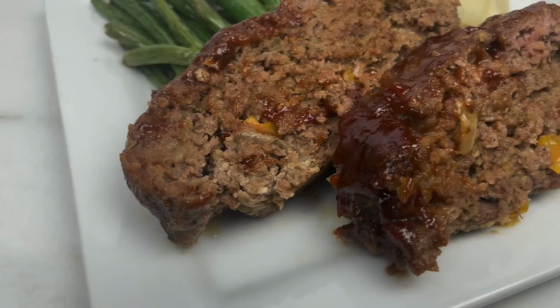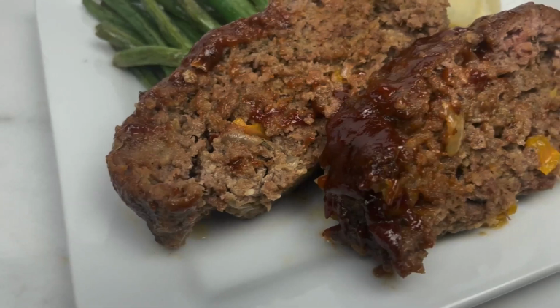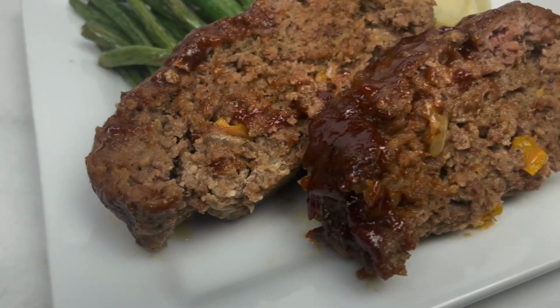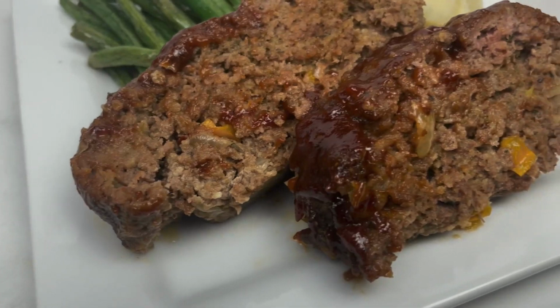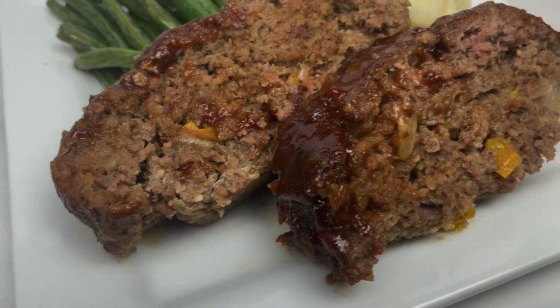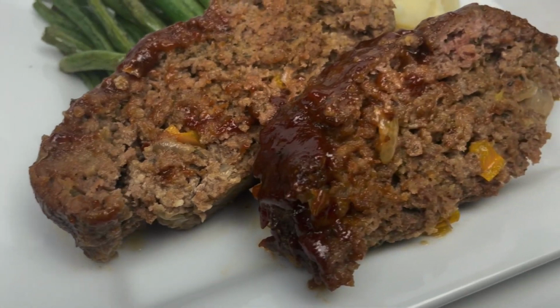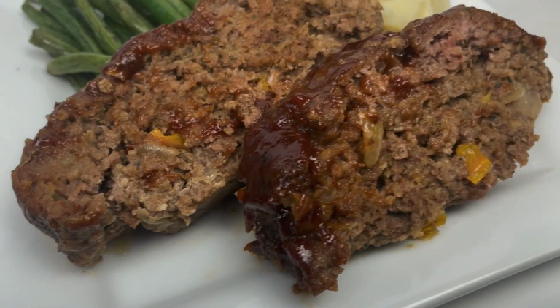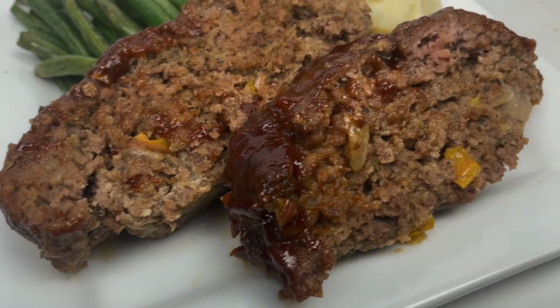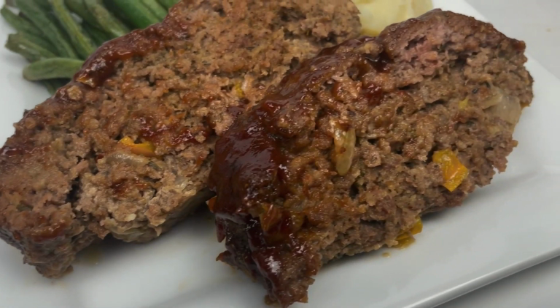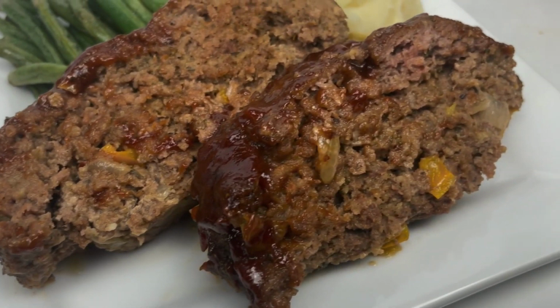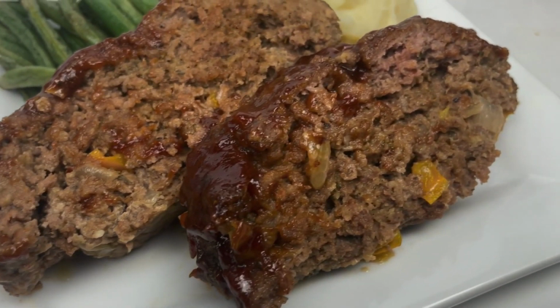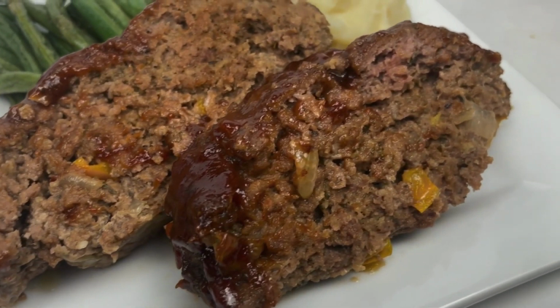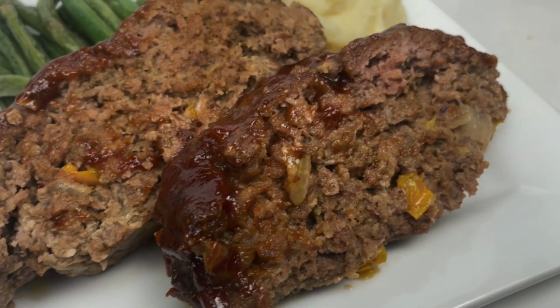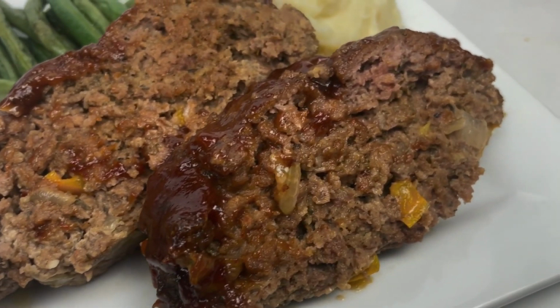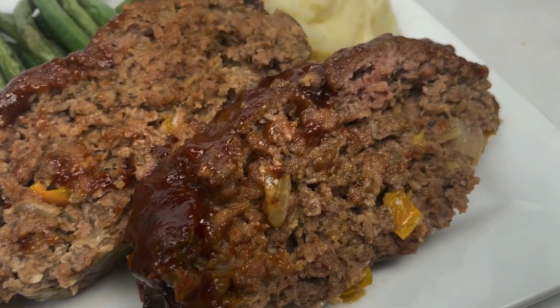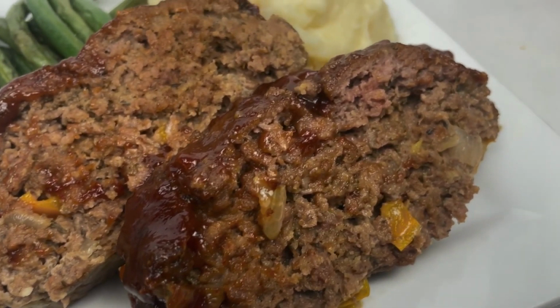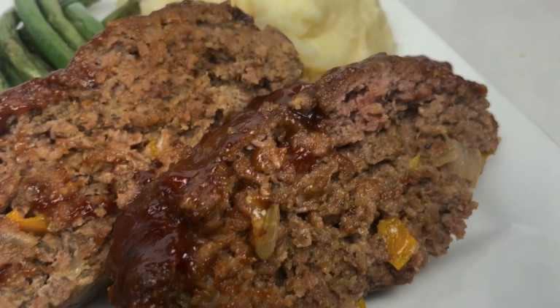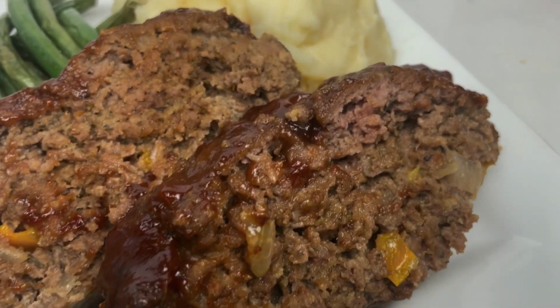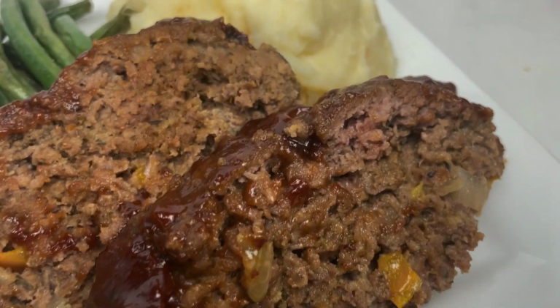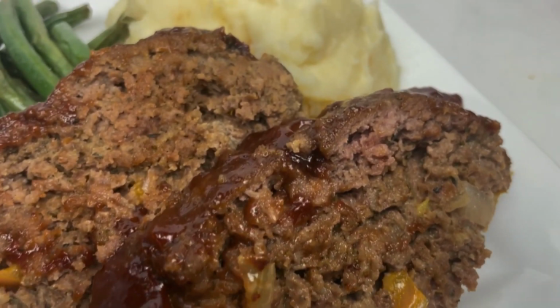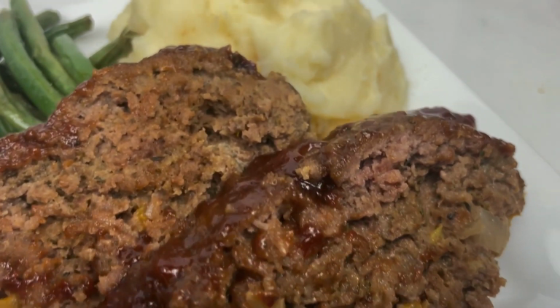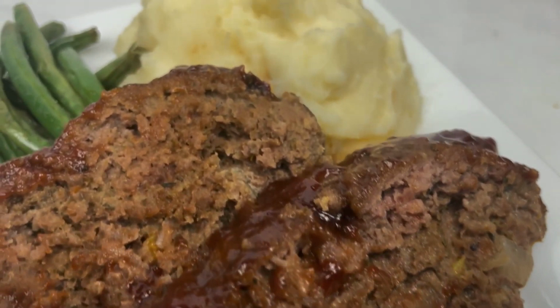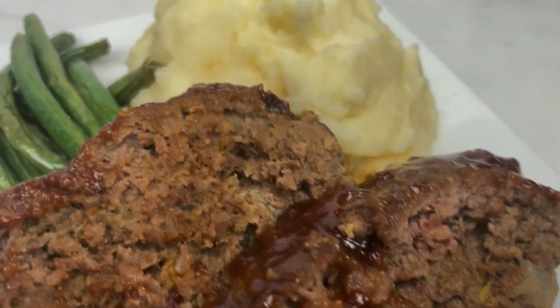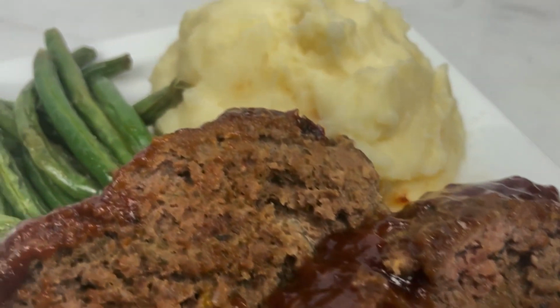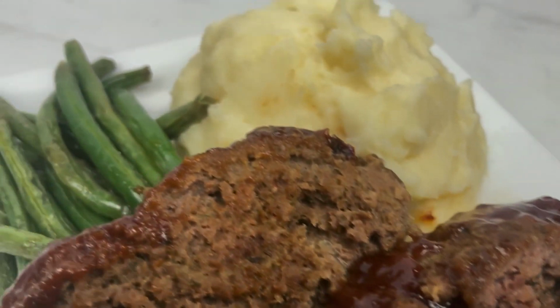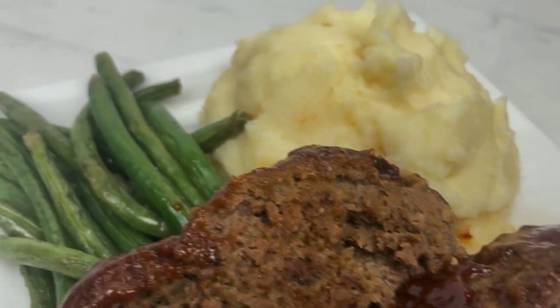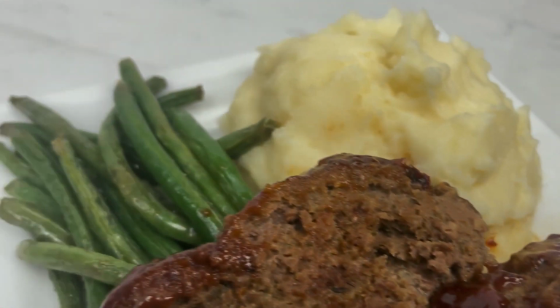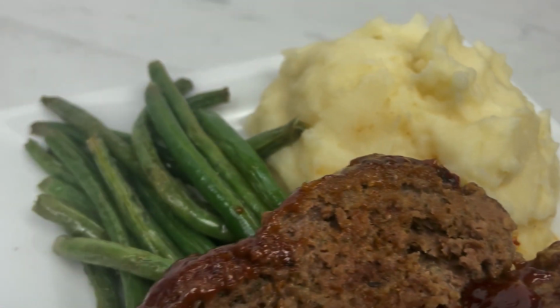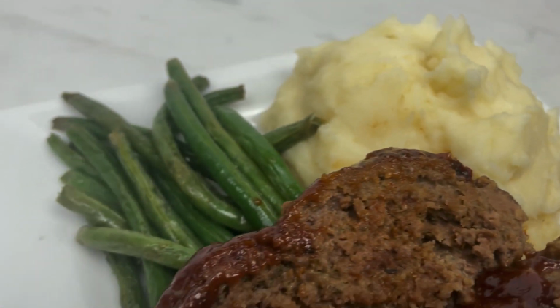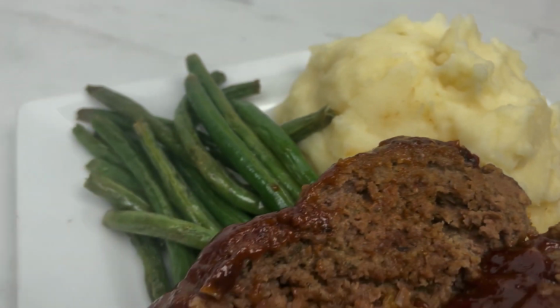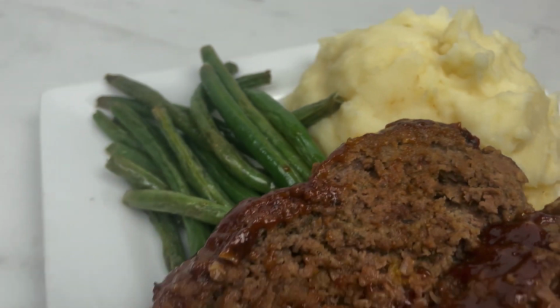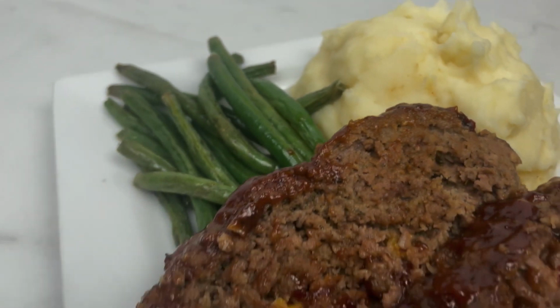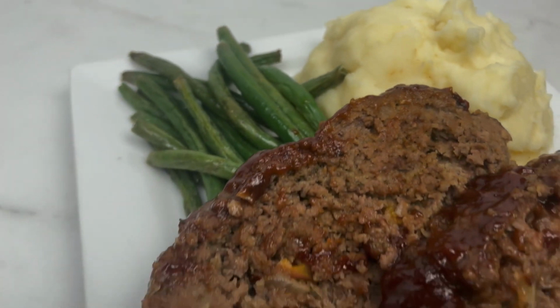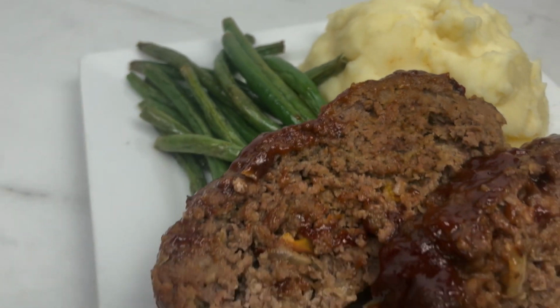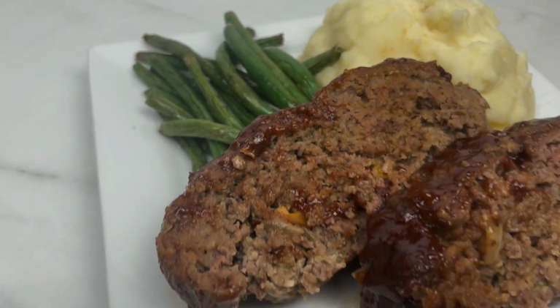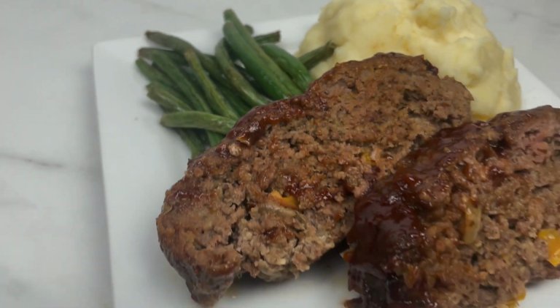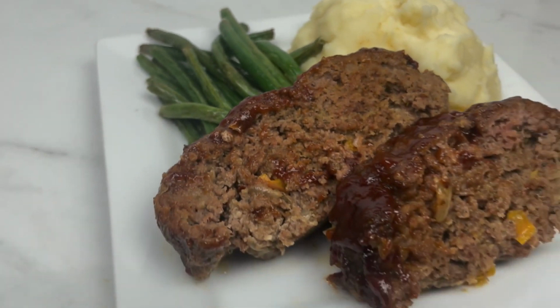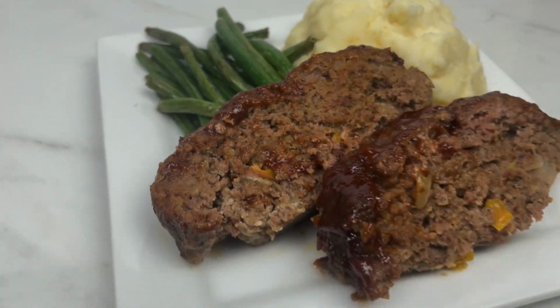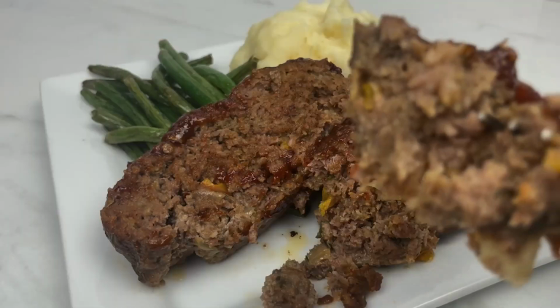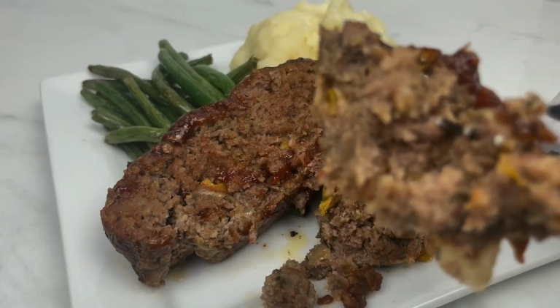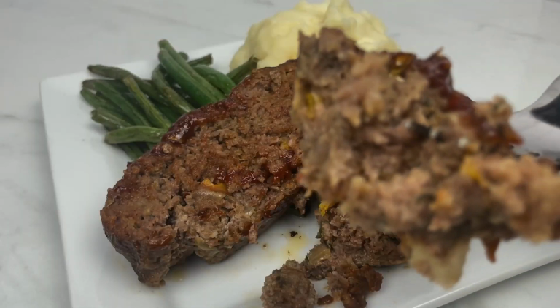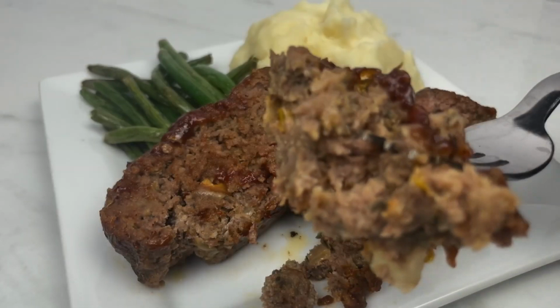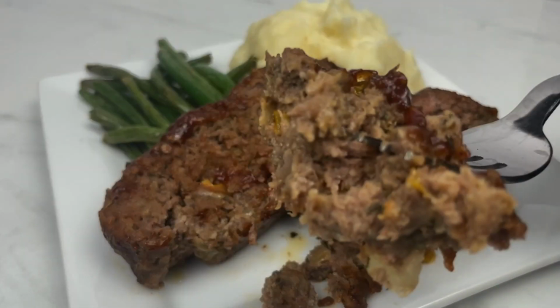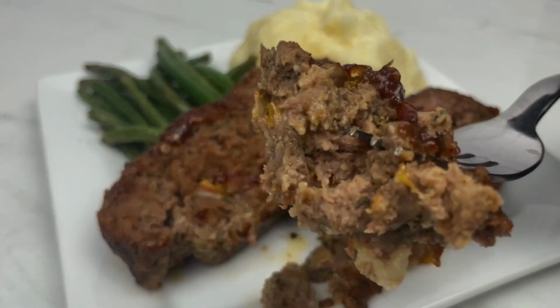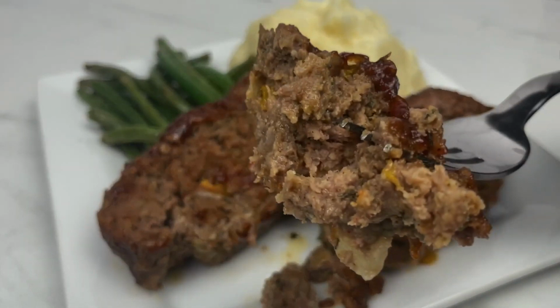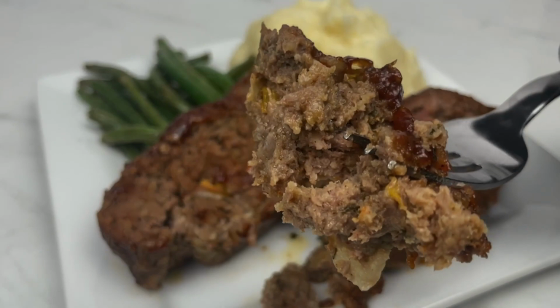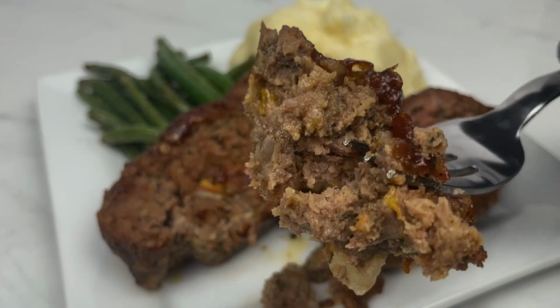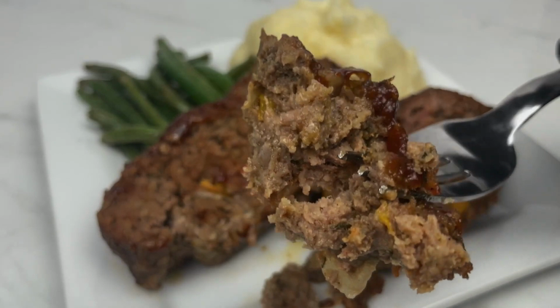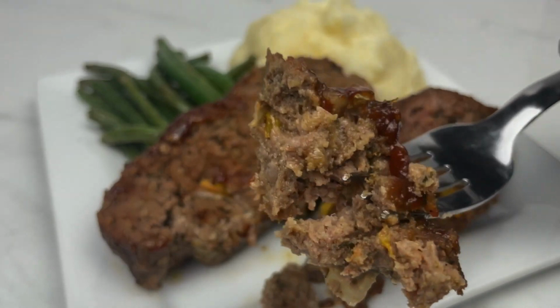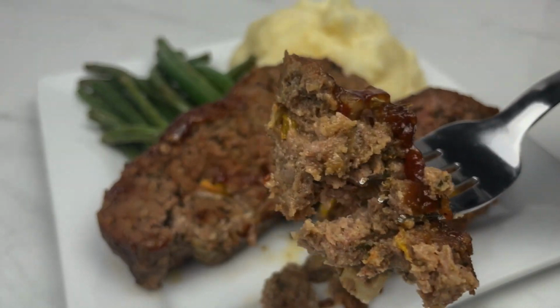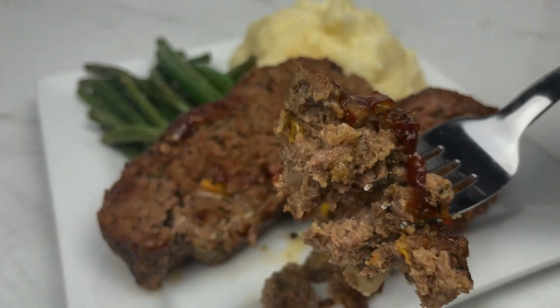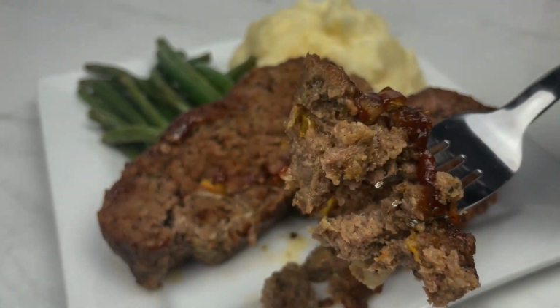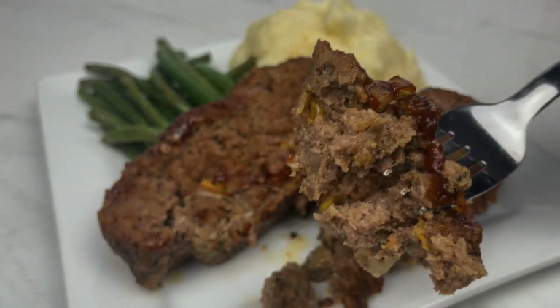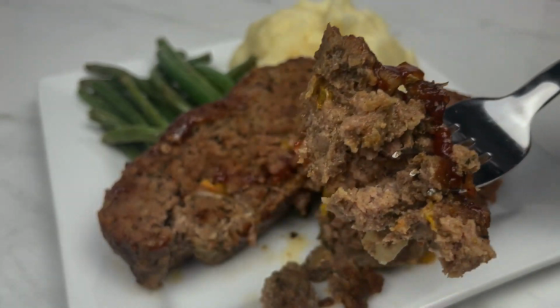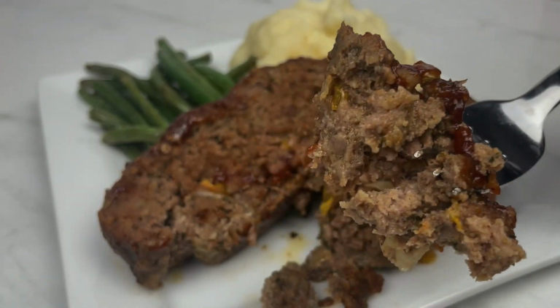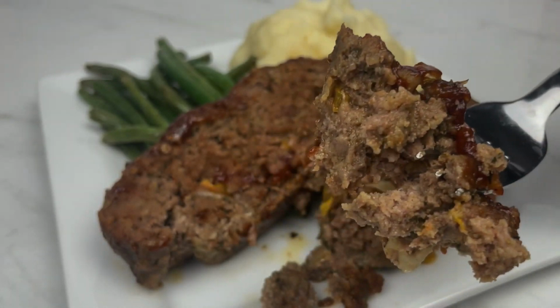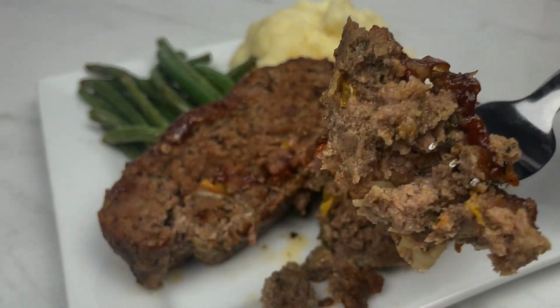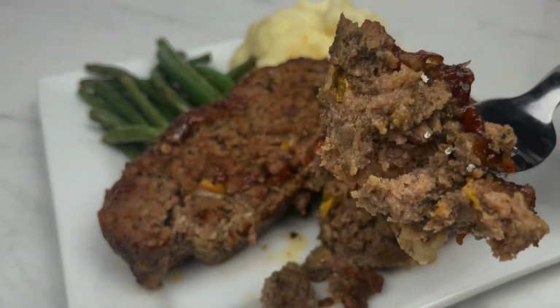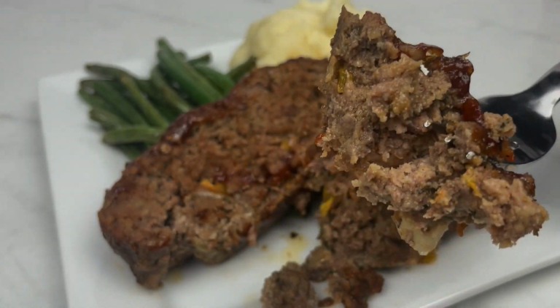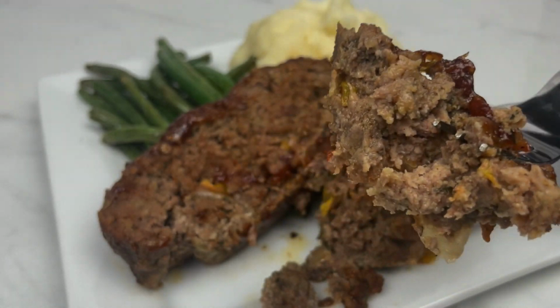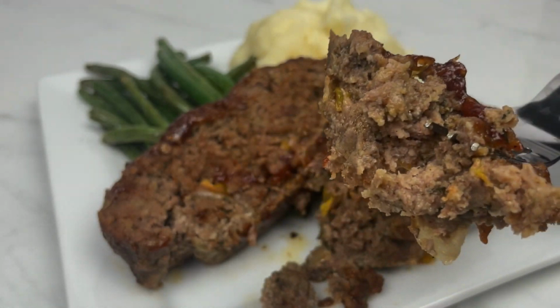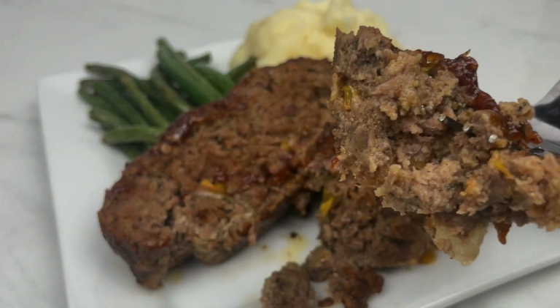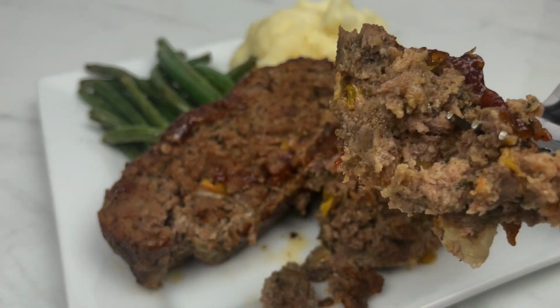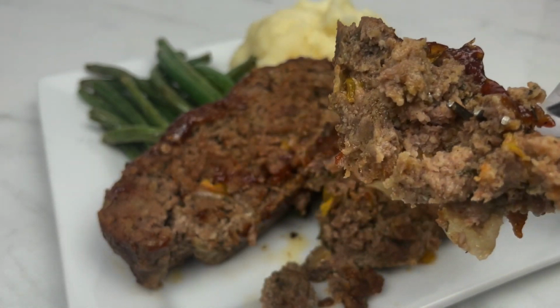Hey guys, welcome back to my channel. Today we're making a somewhat delicious juicy meatloaf, so if you're a meatloaf lover, keep on watching.